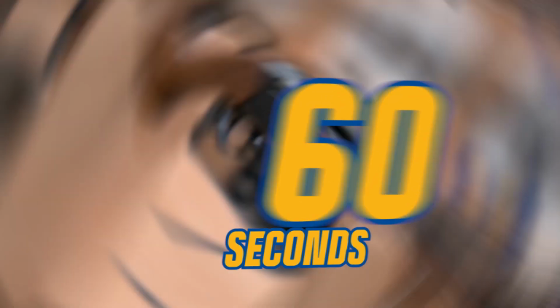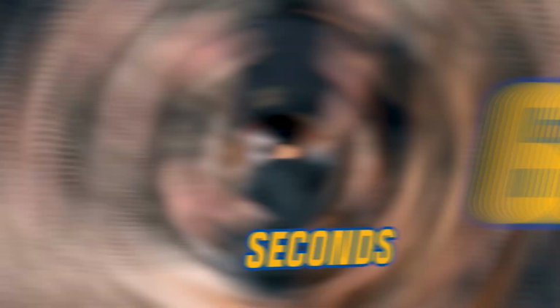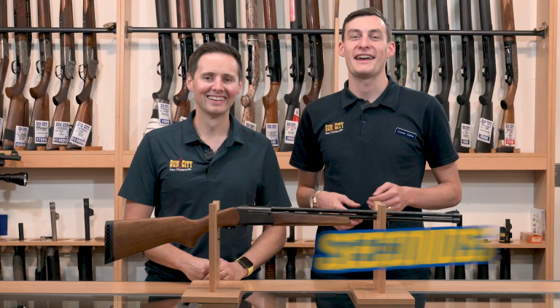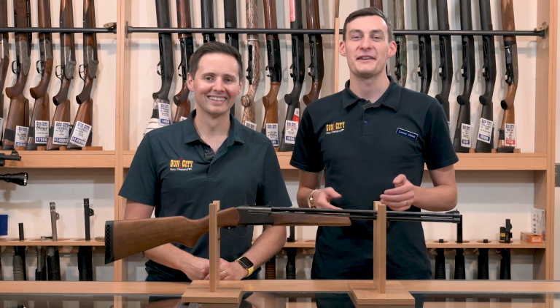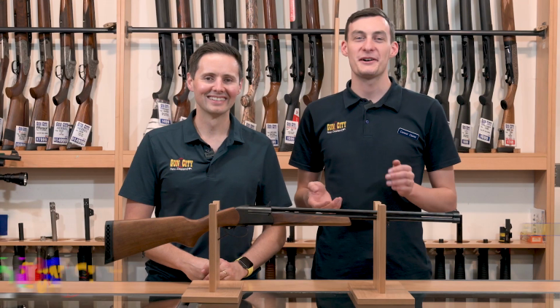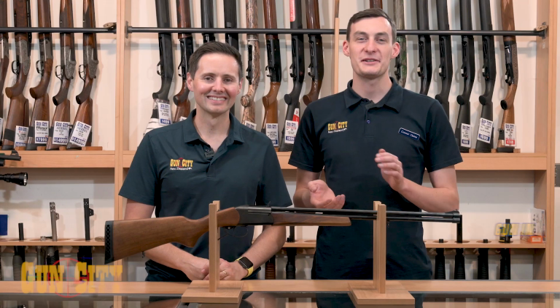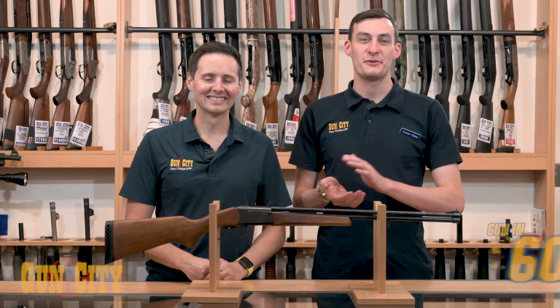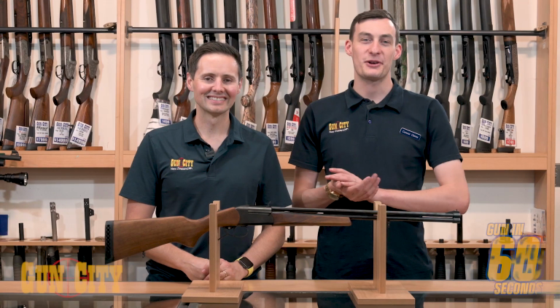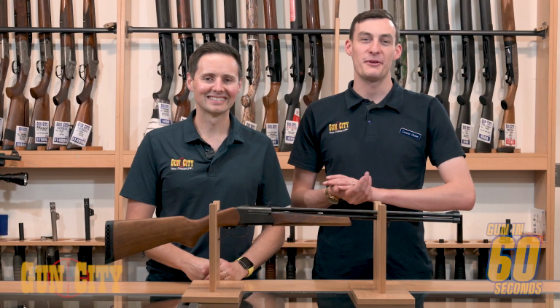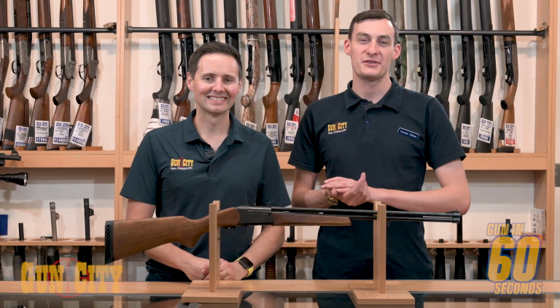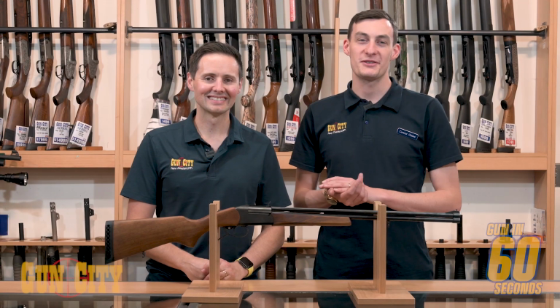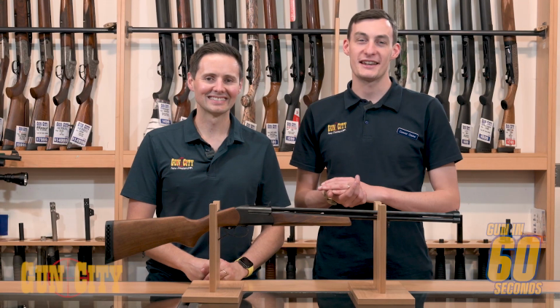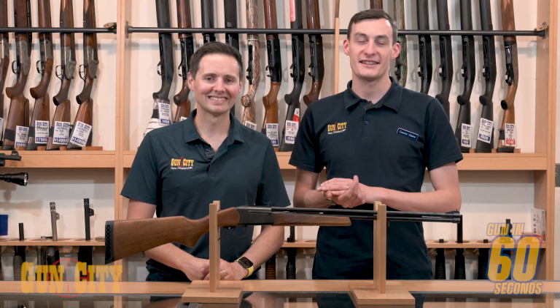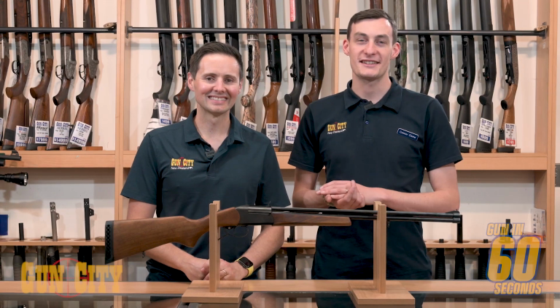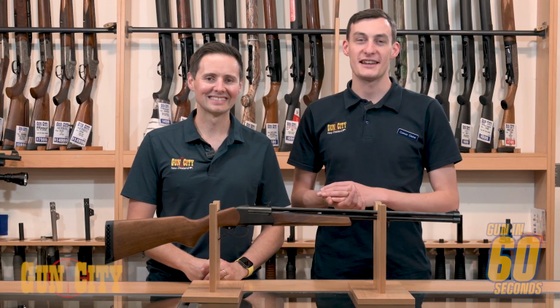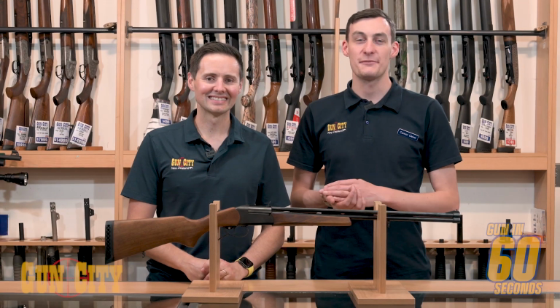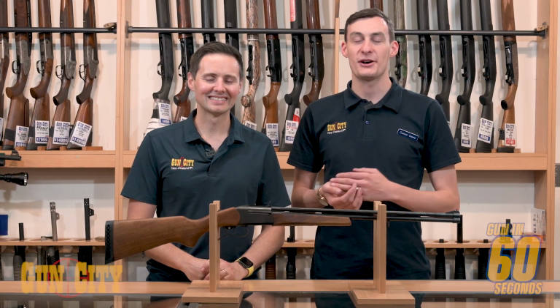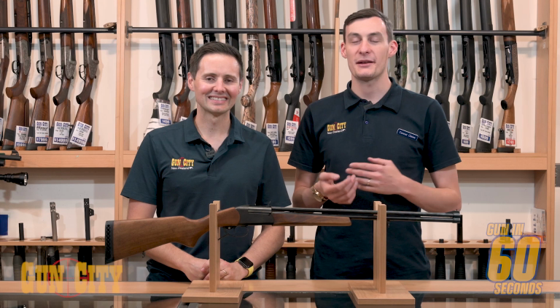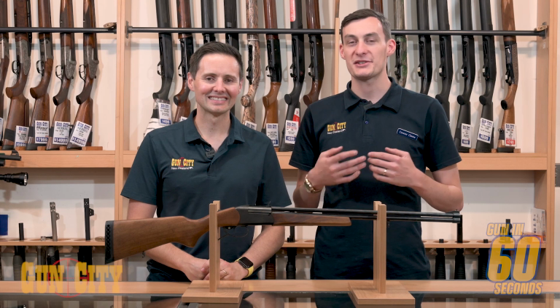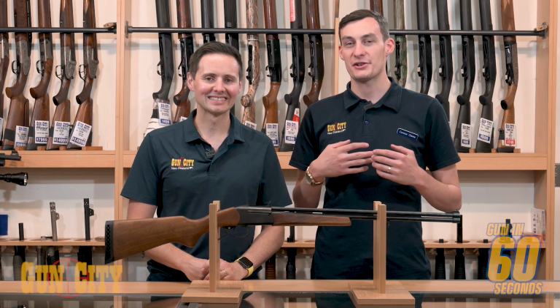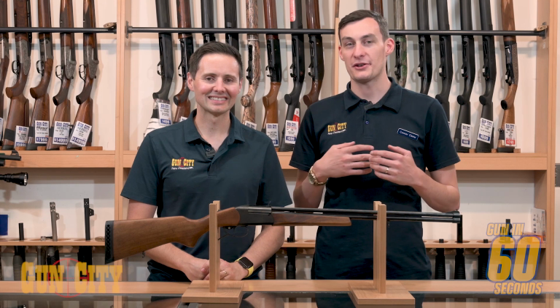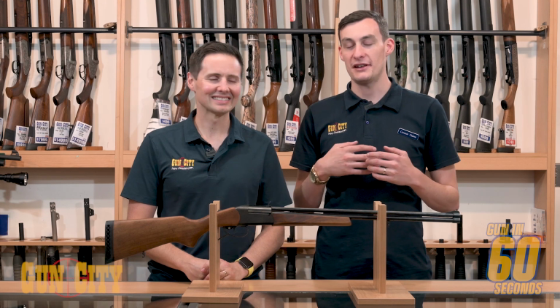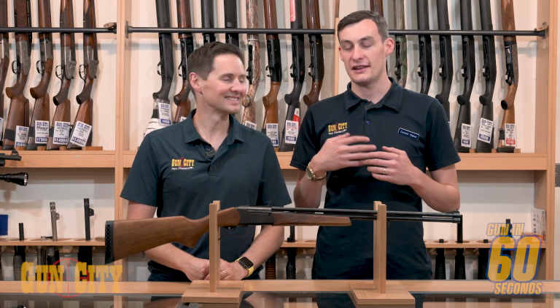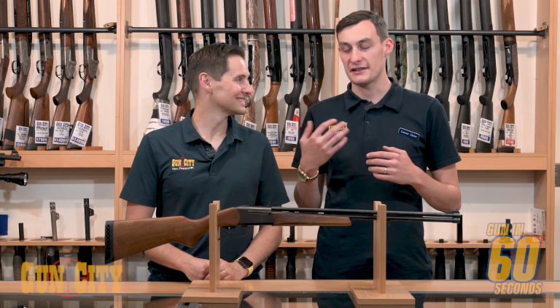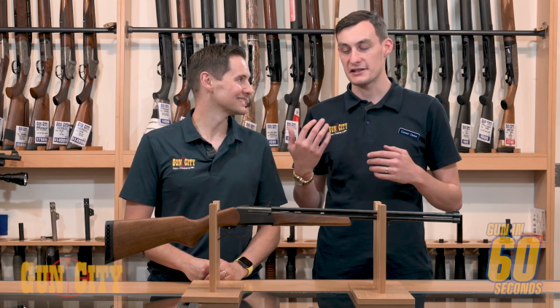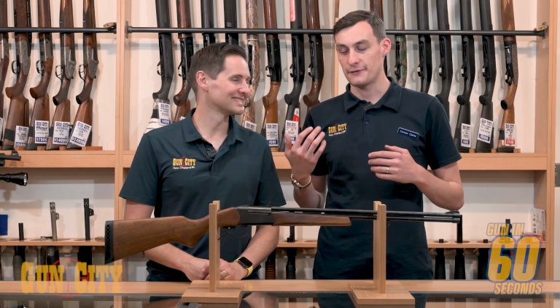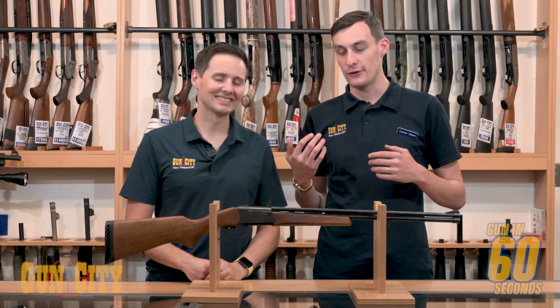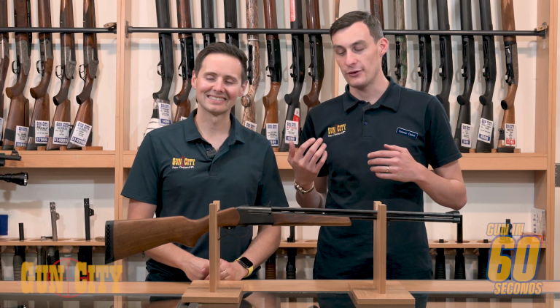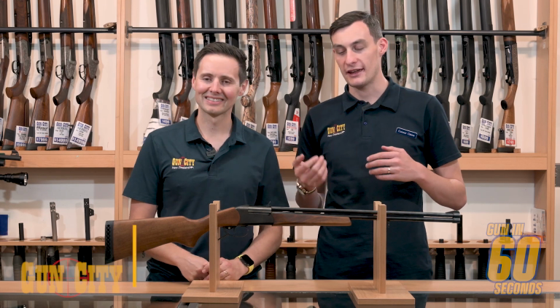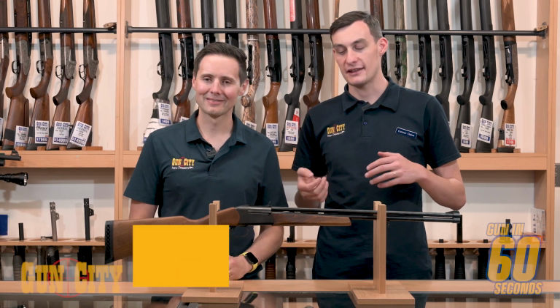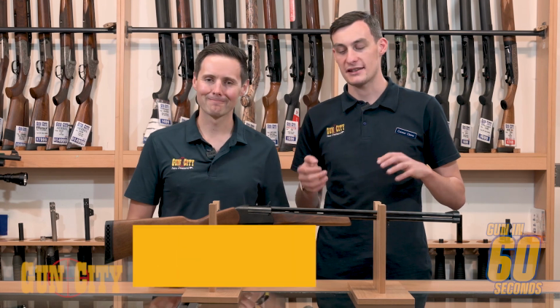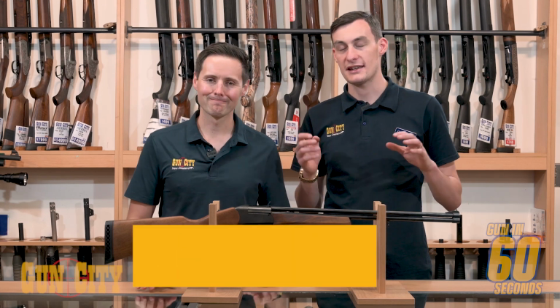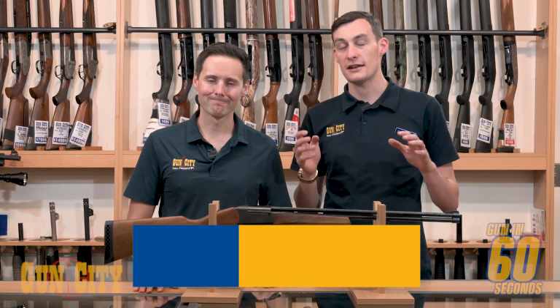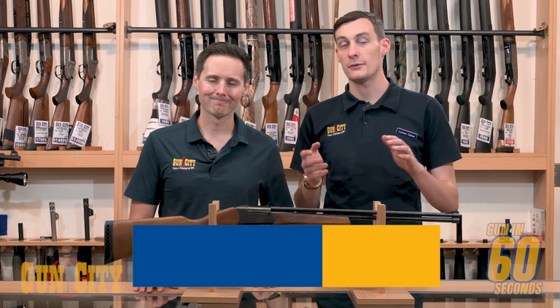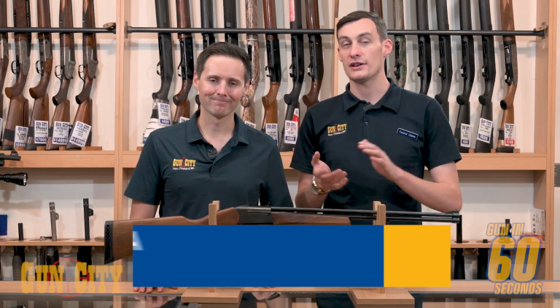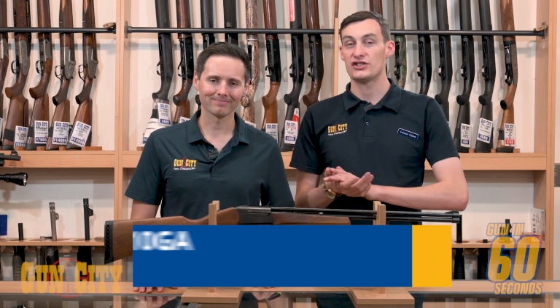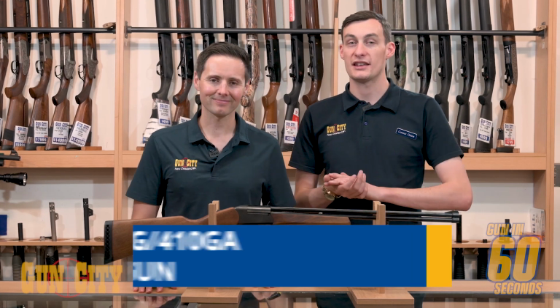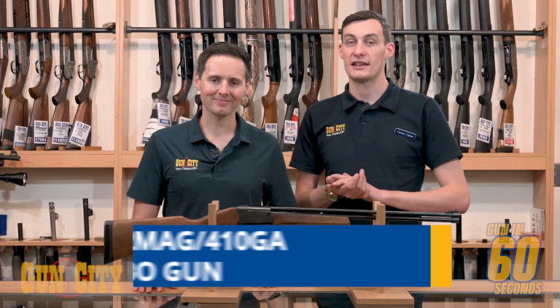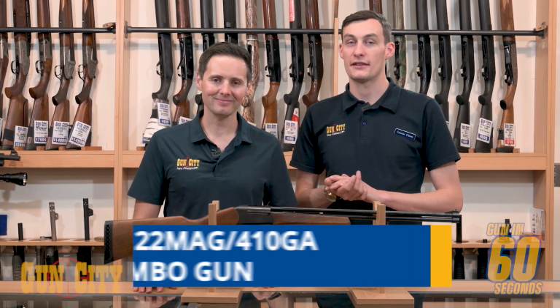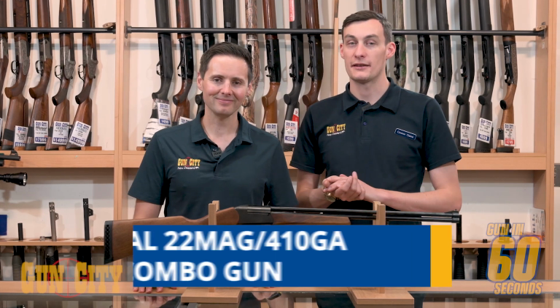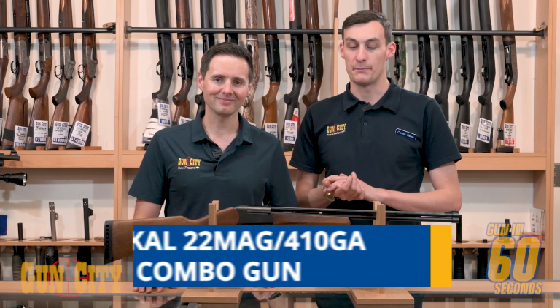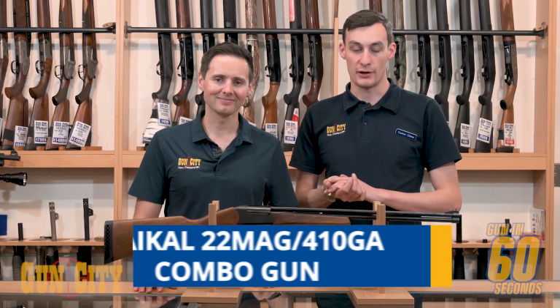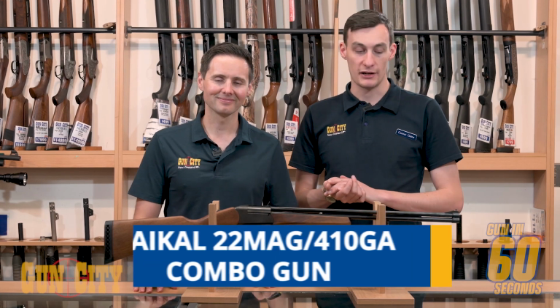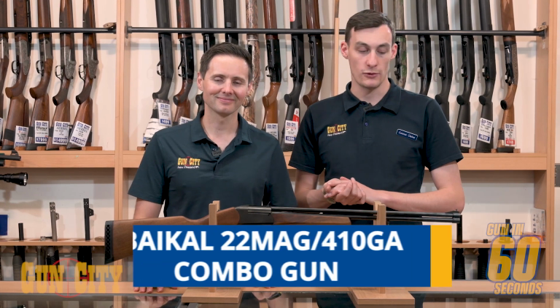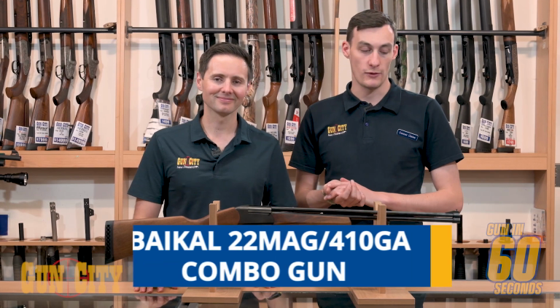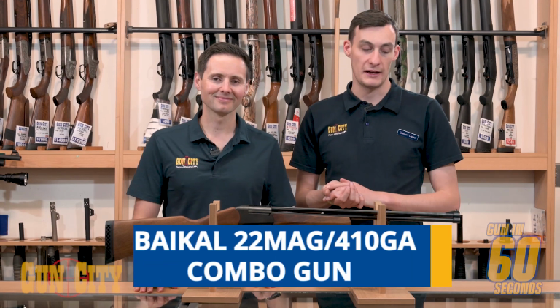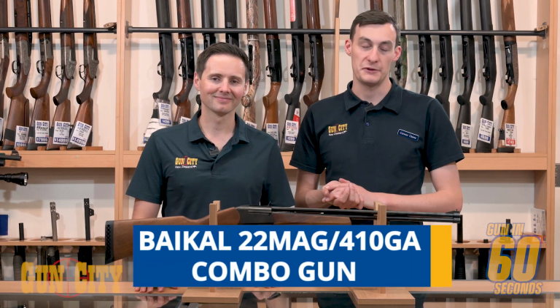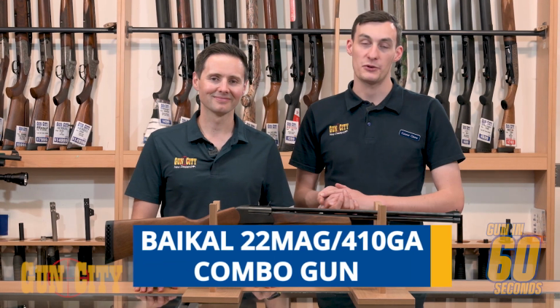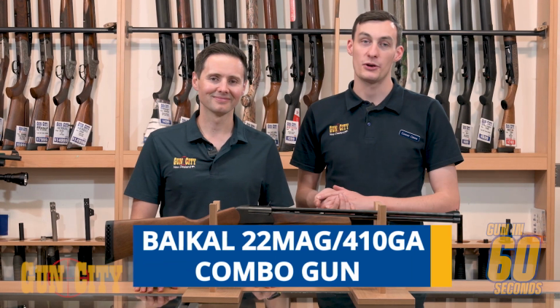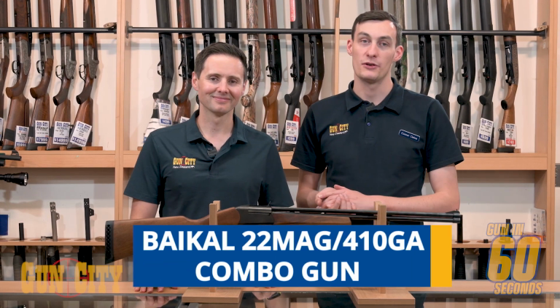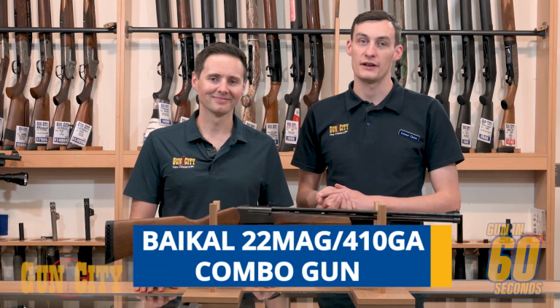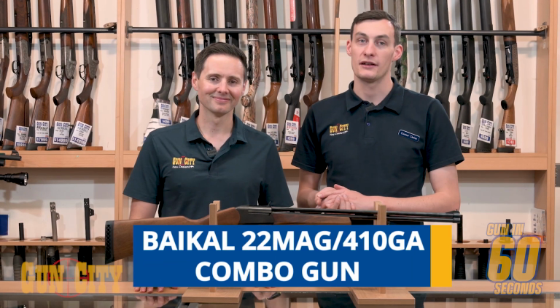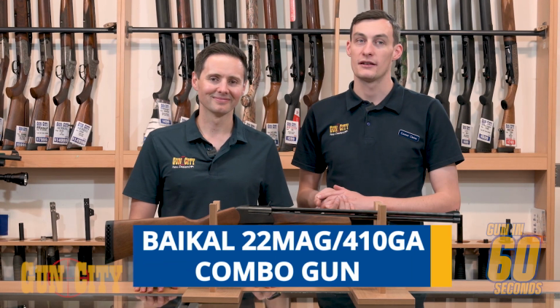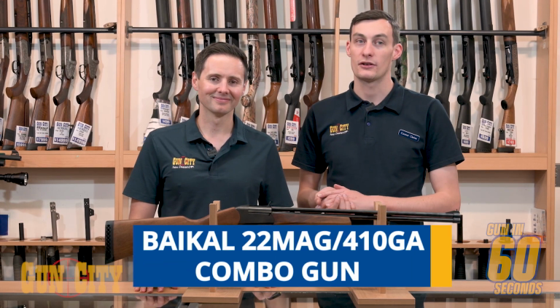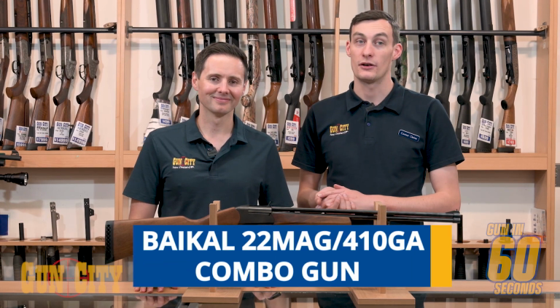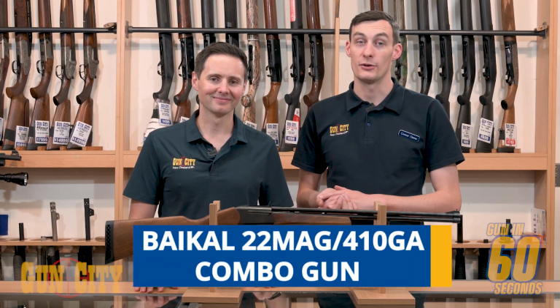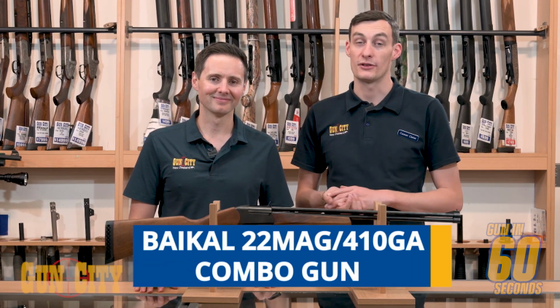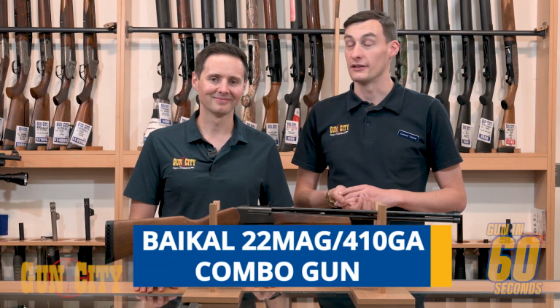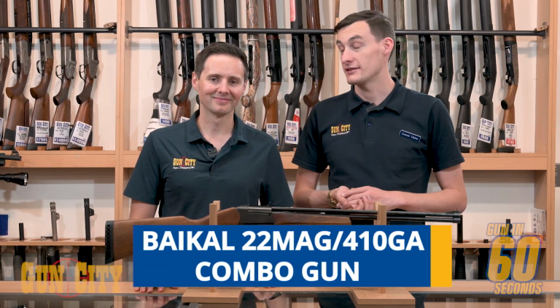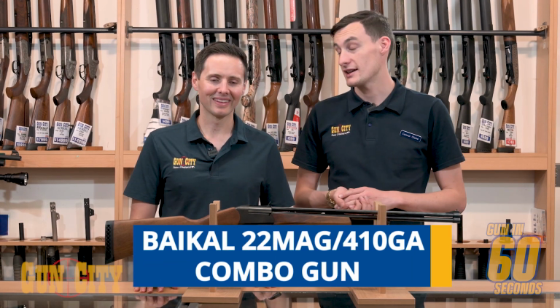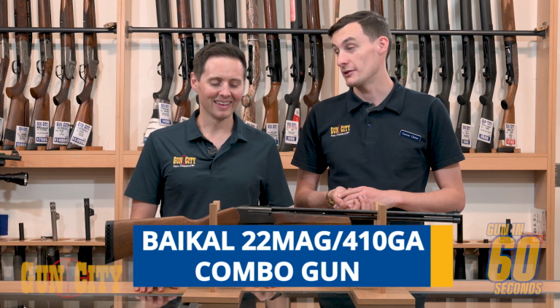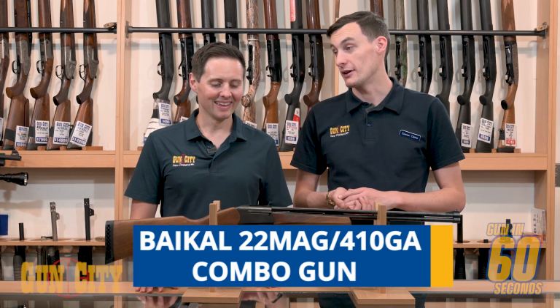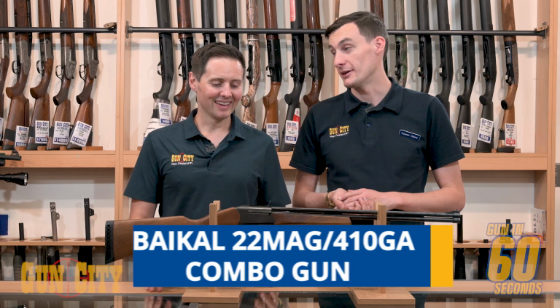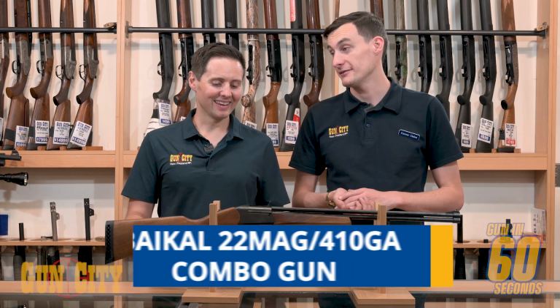Hey there guys, welcome back to Gun City. My name is Connor and this is Ferg, and today we are checking out the Bikel Over and Under combo gun. Take it away mate.